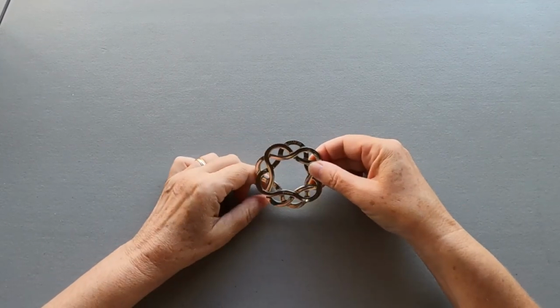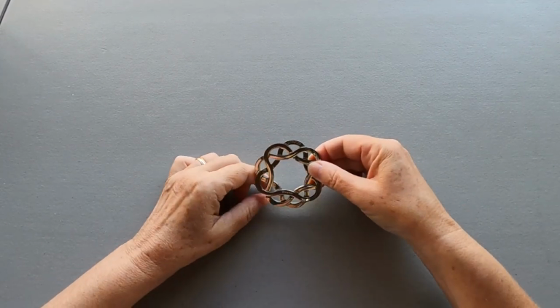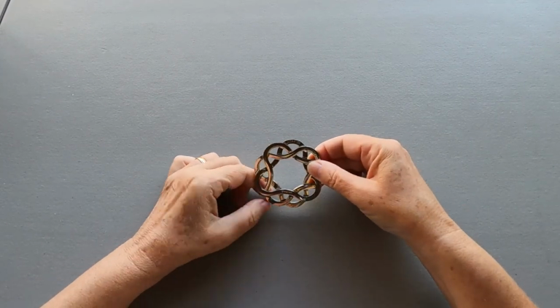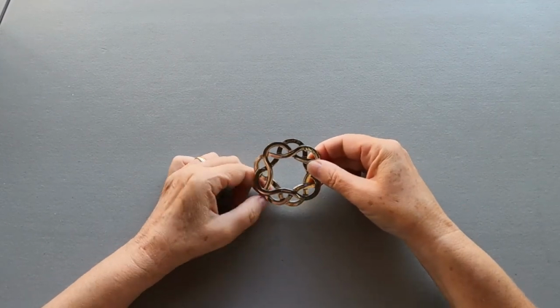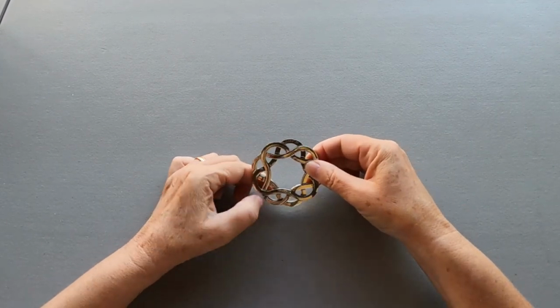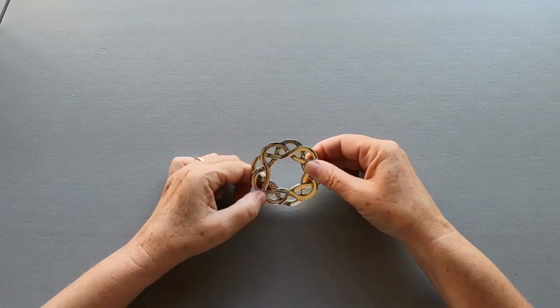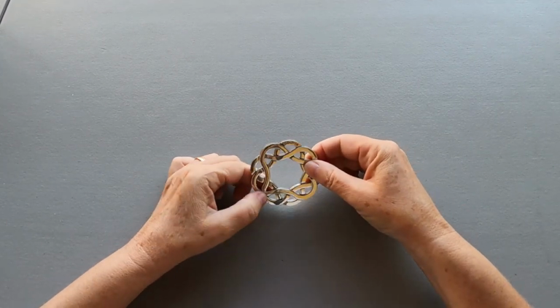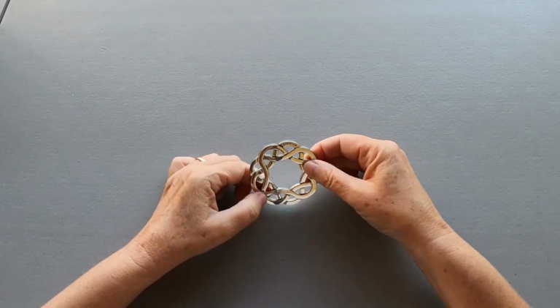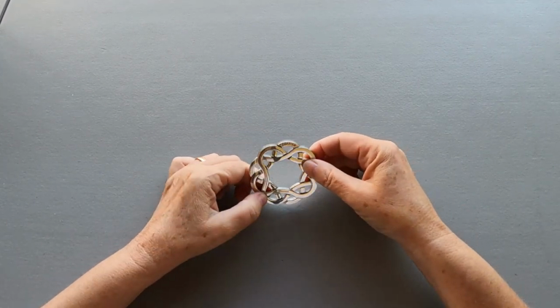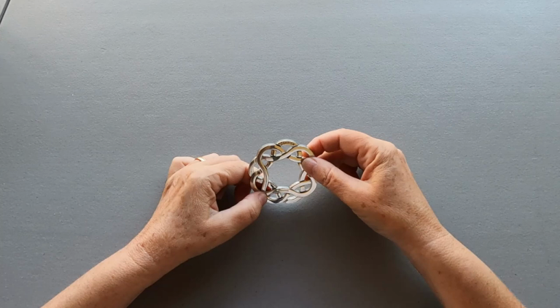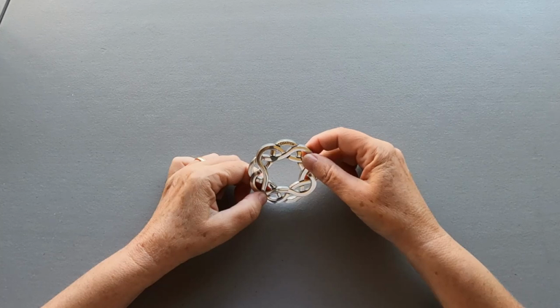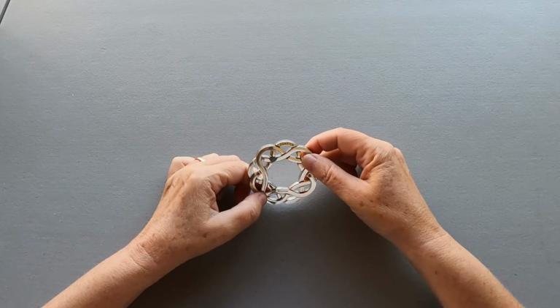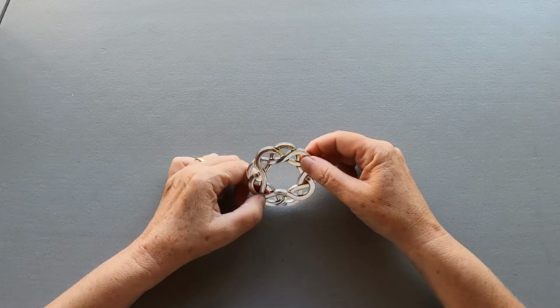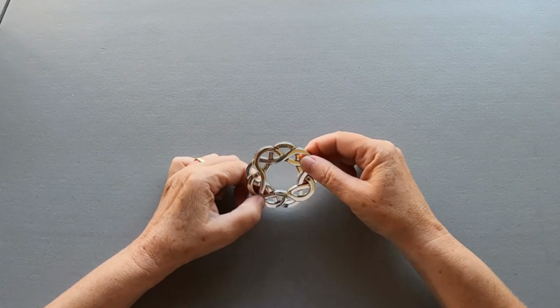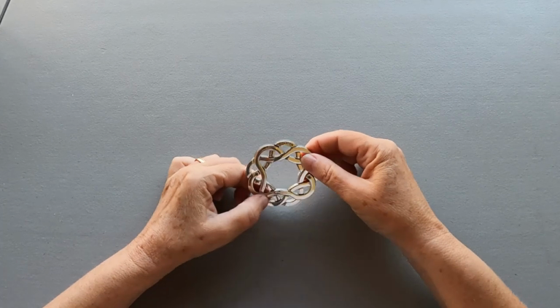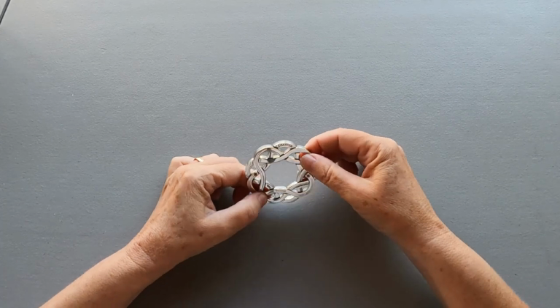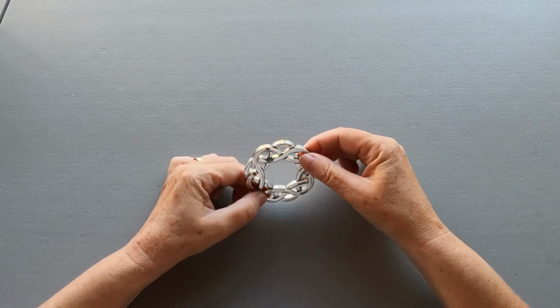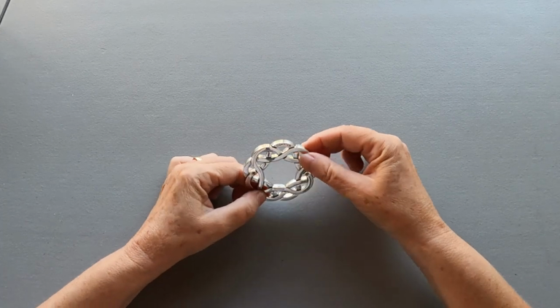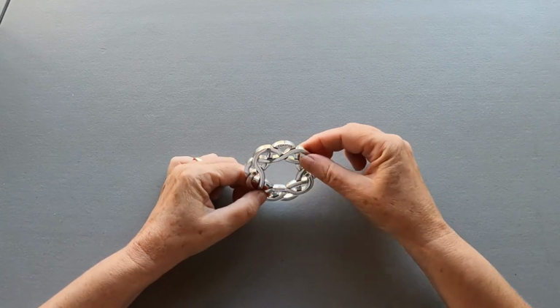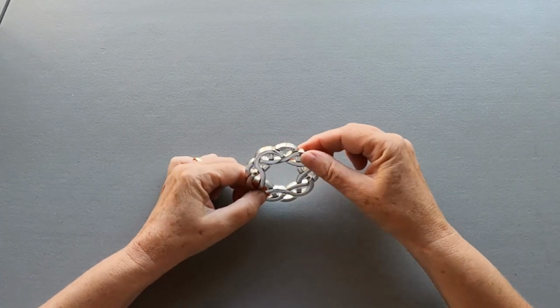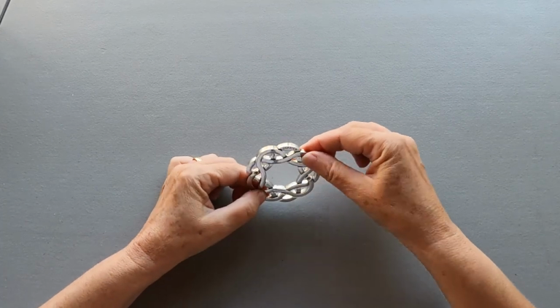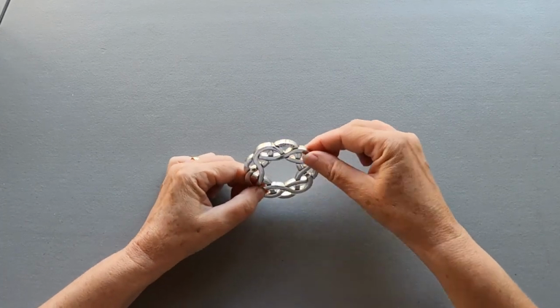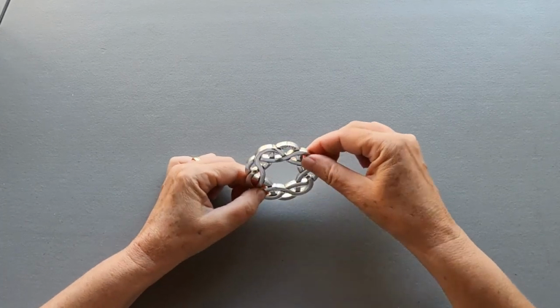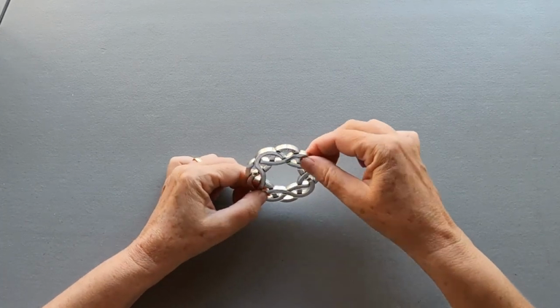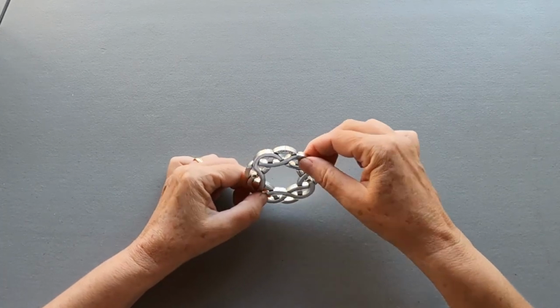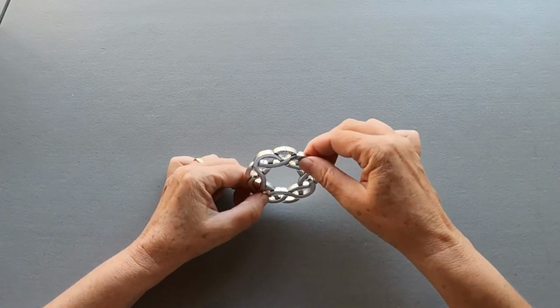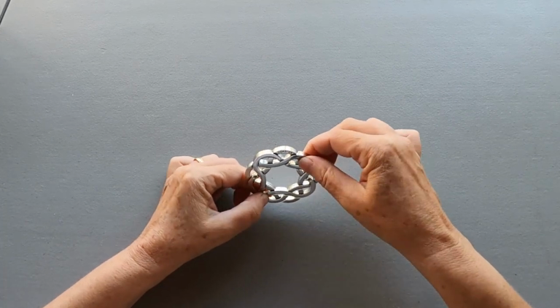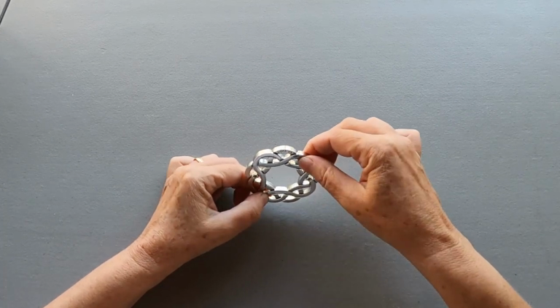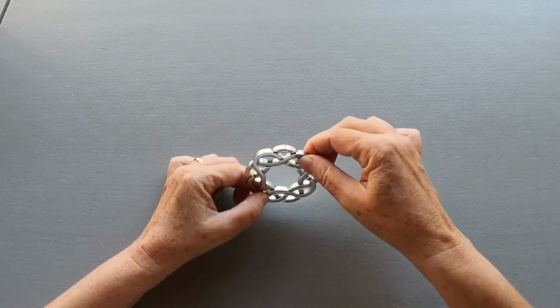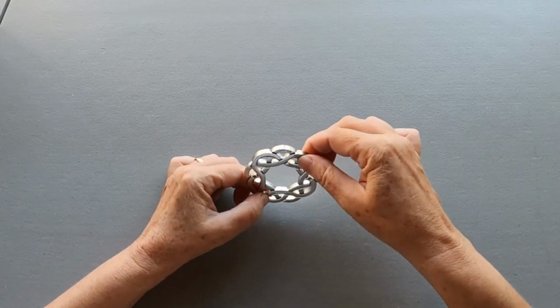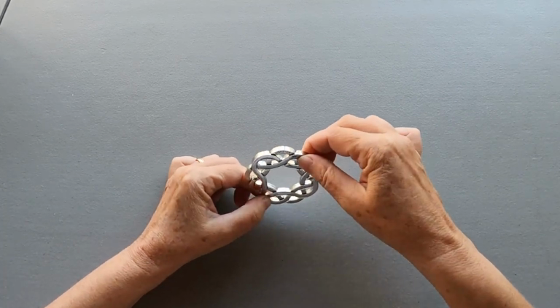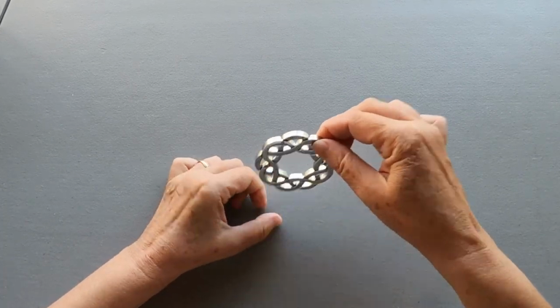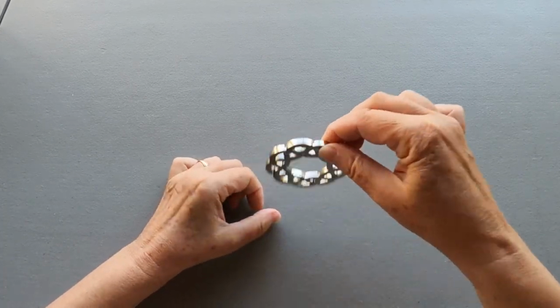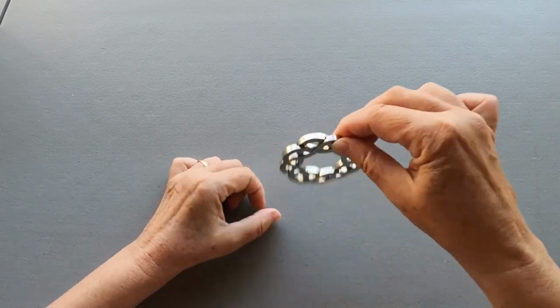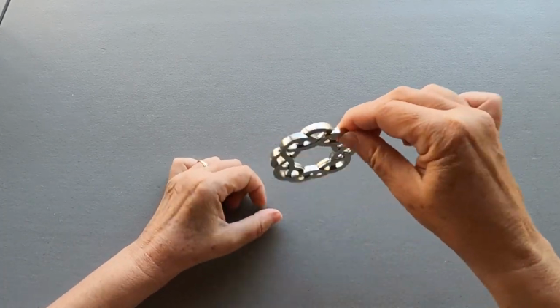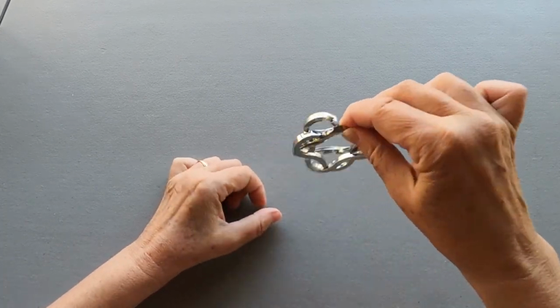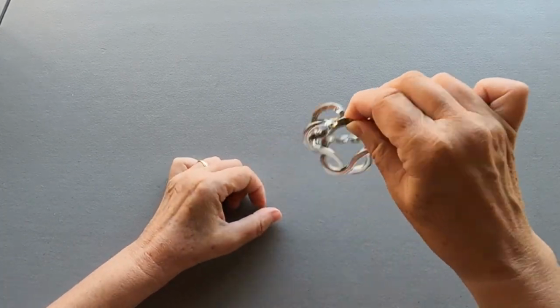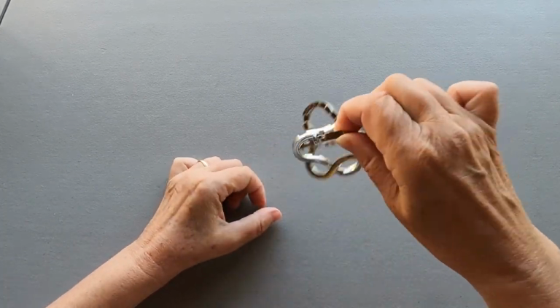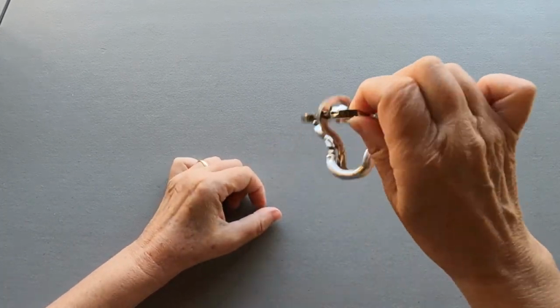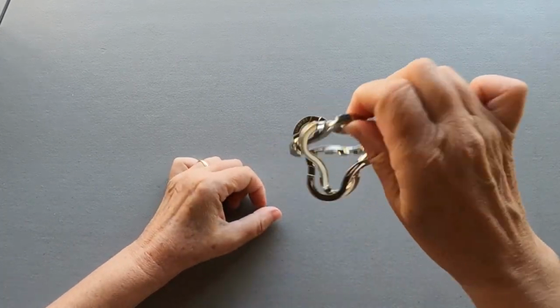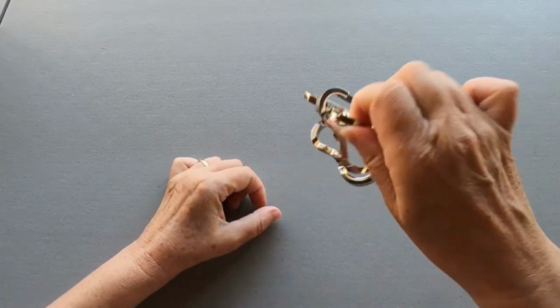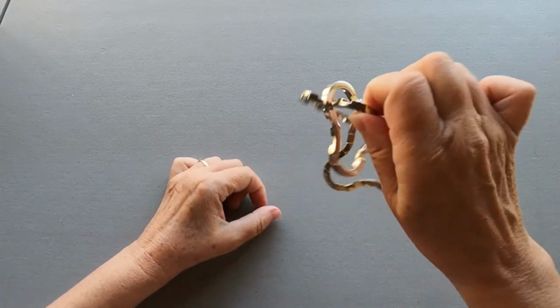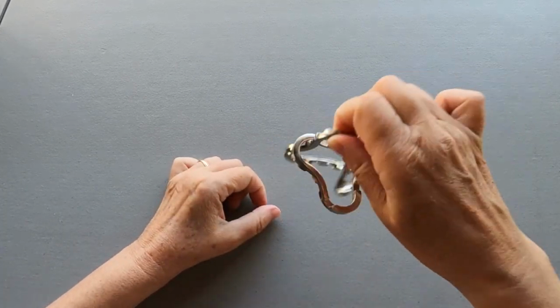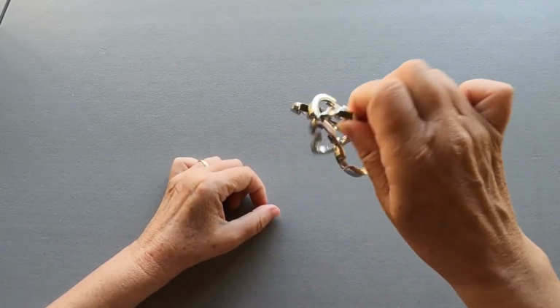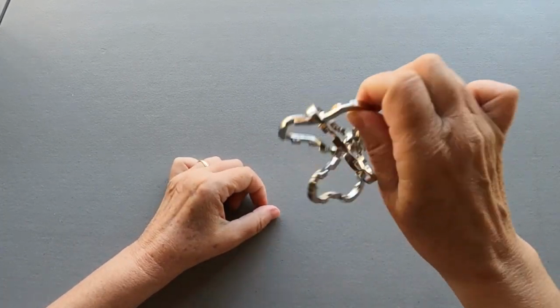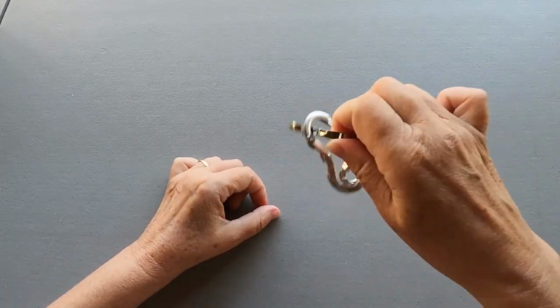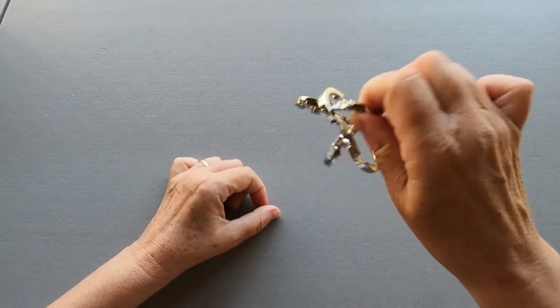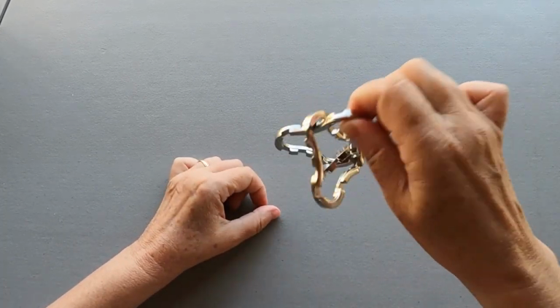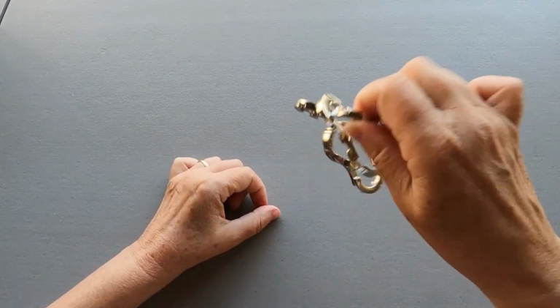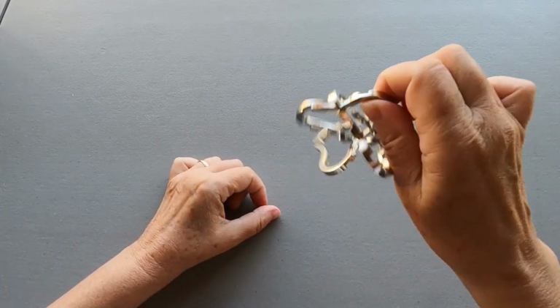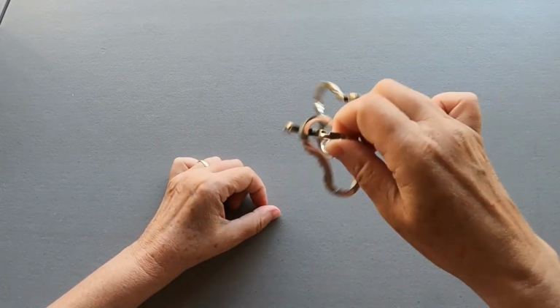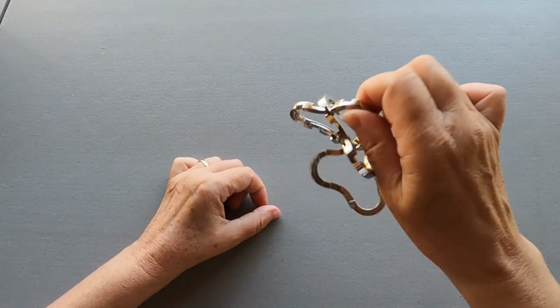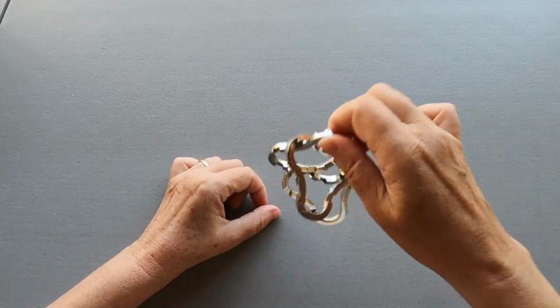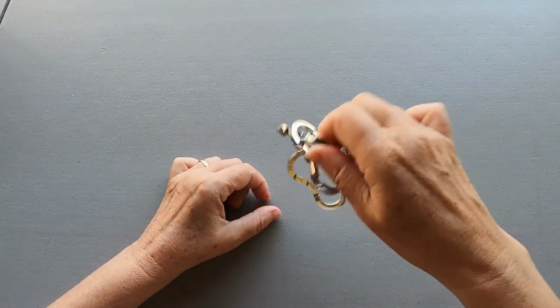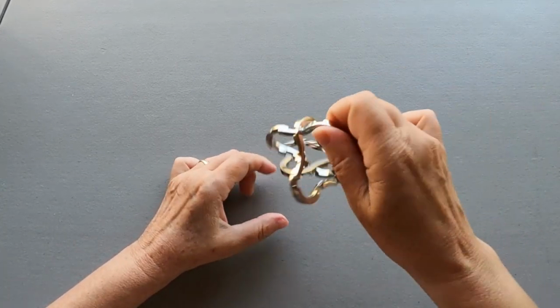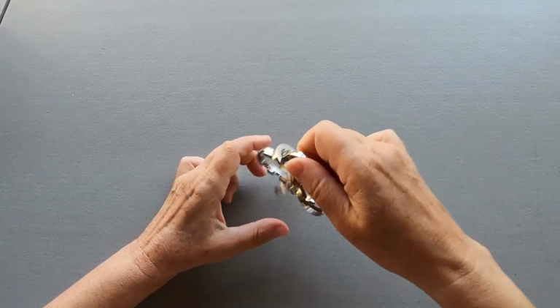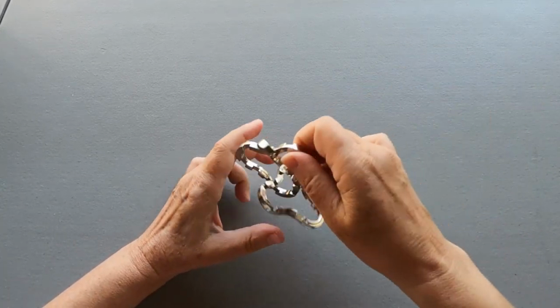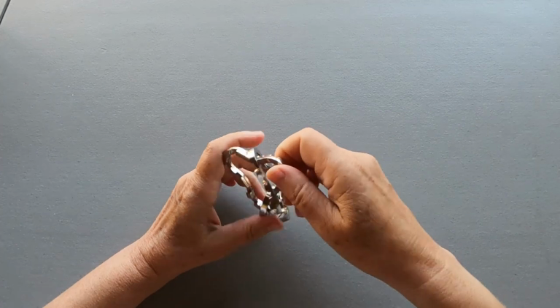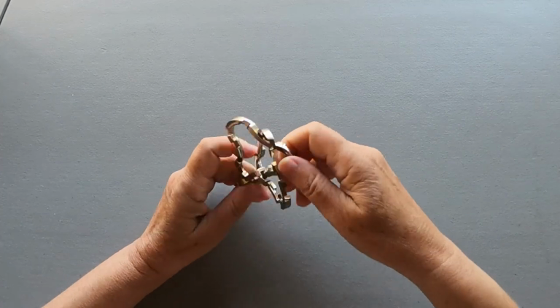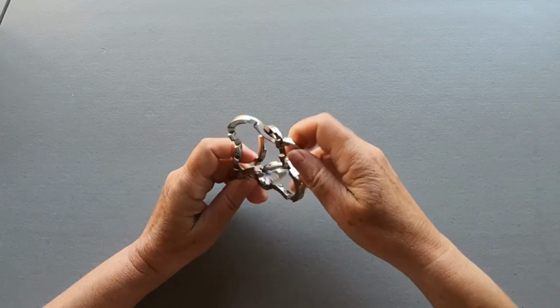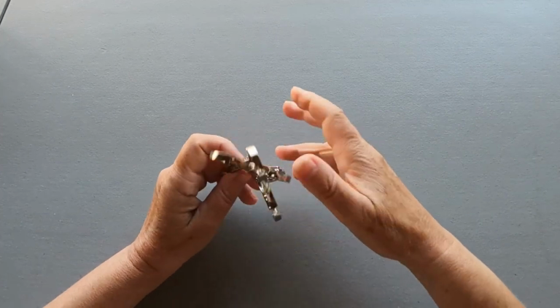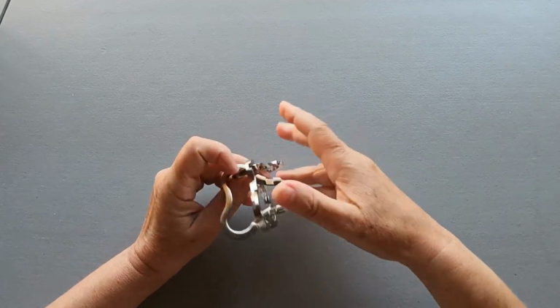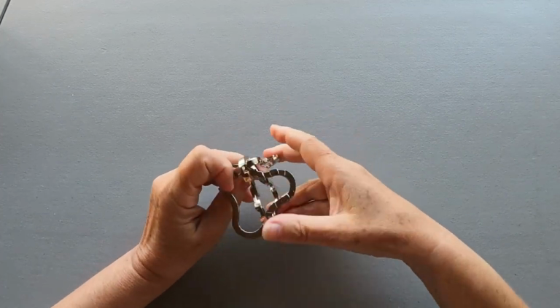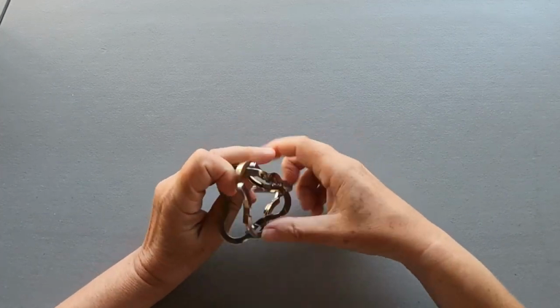First we need to disassemble. It's very easy — just take the puzzle, shake, and it comes apart easily.